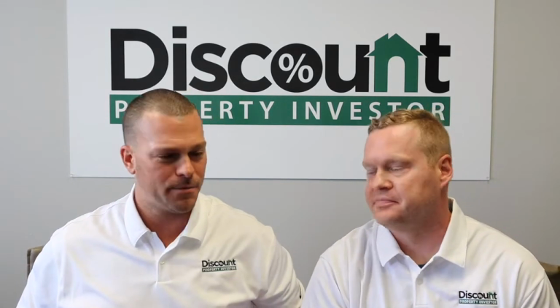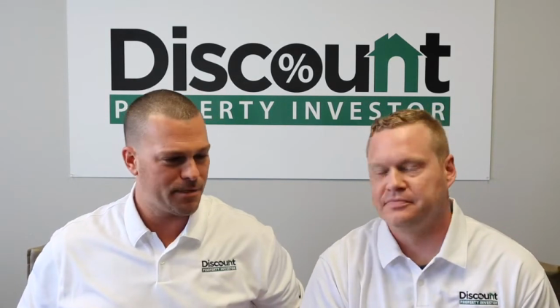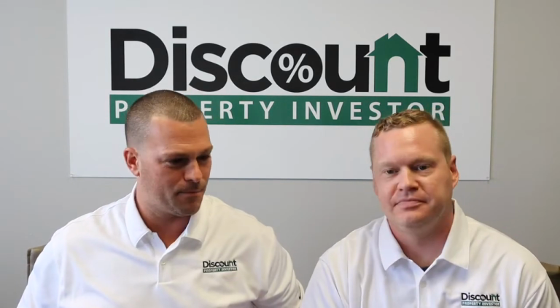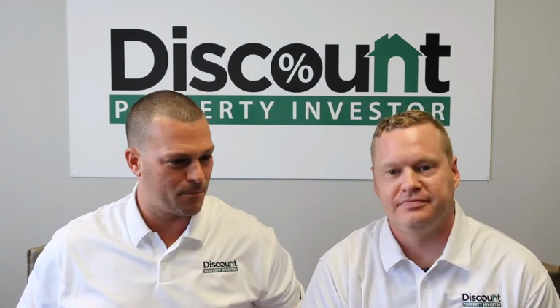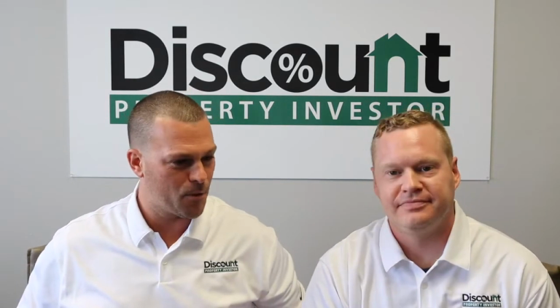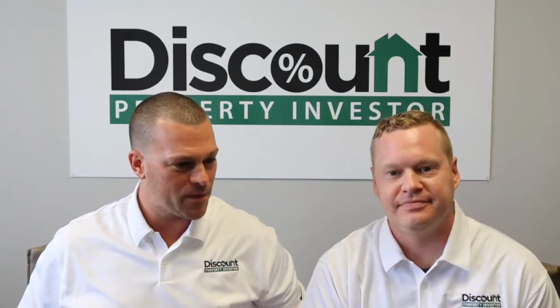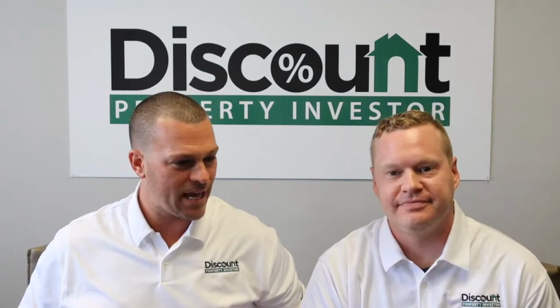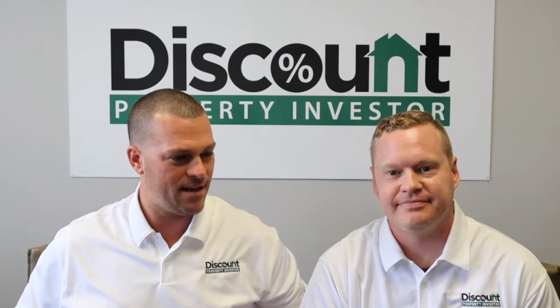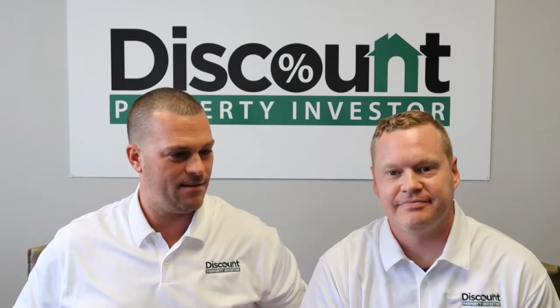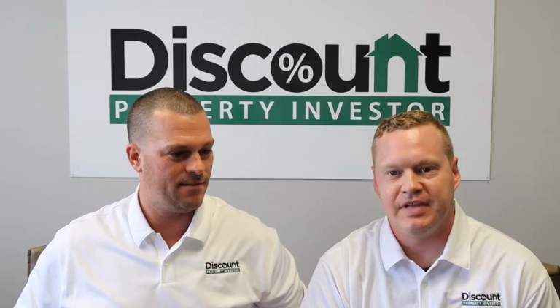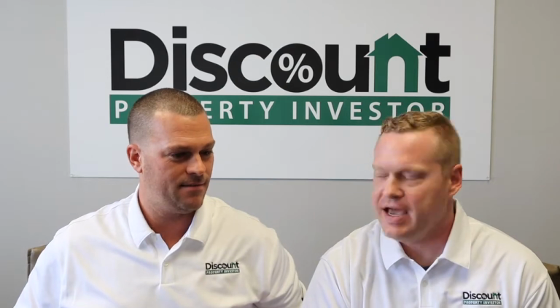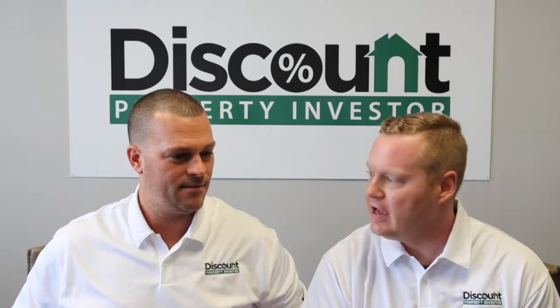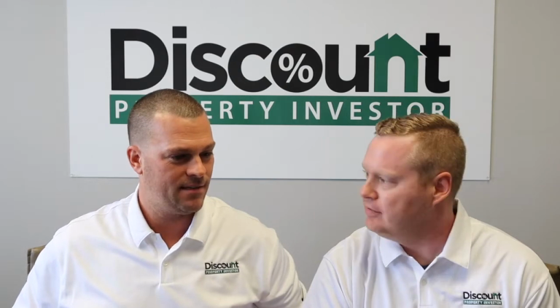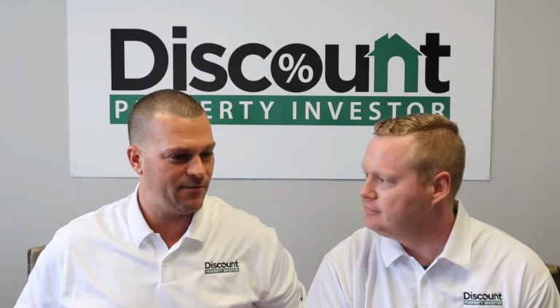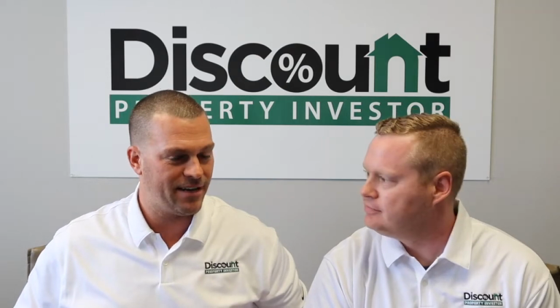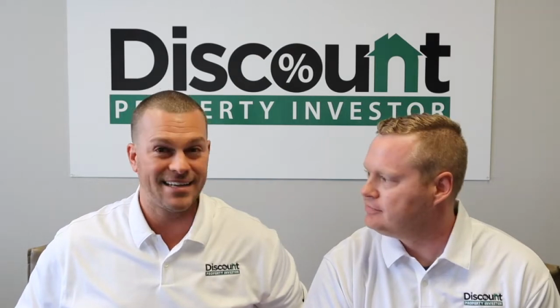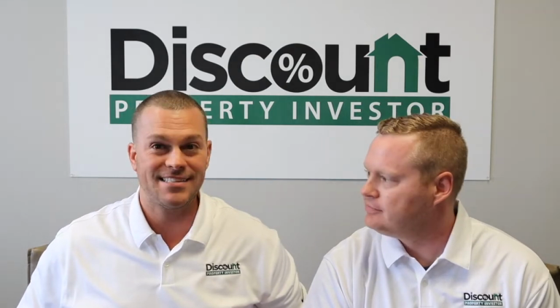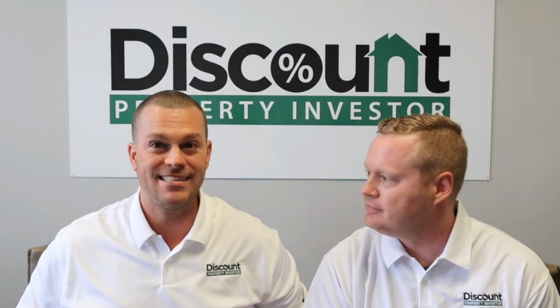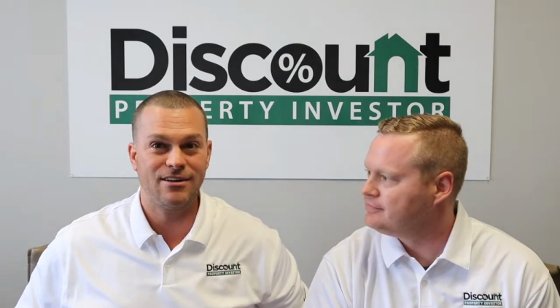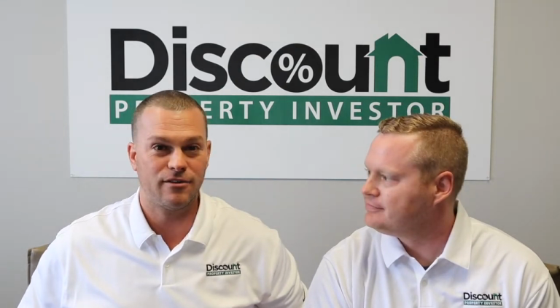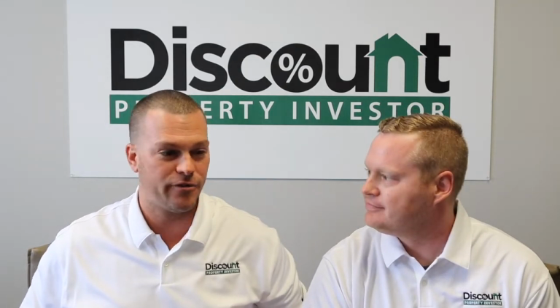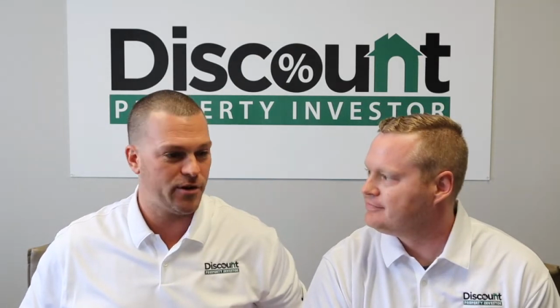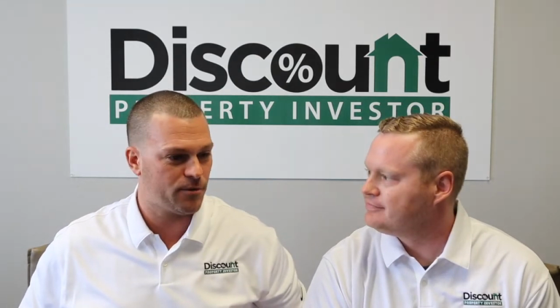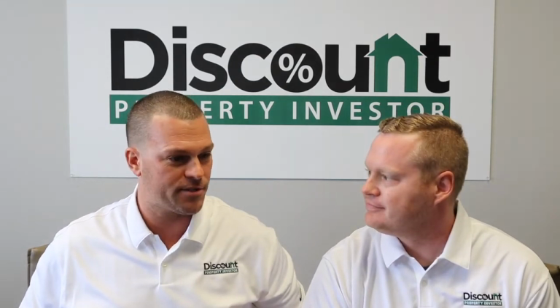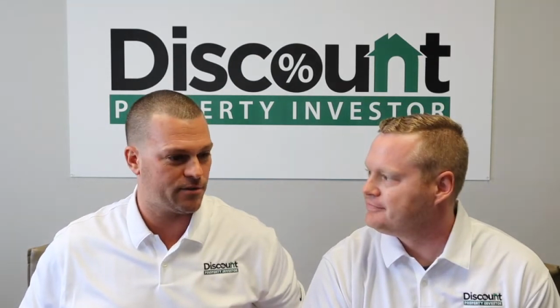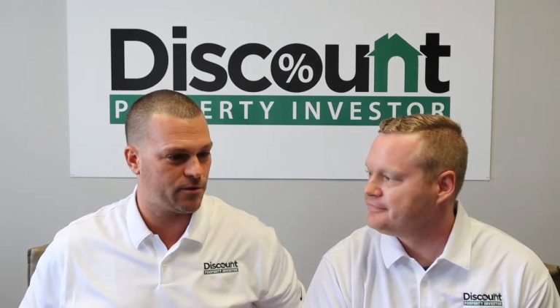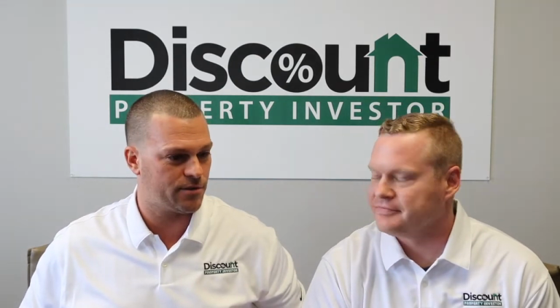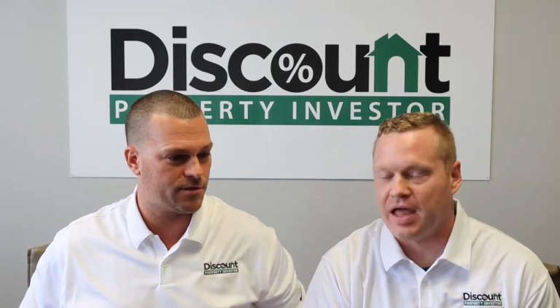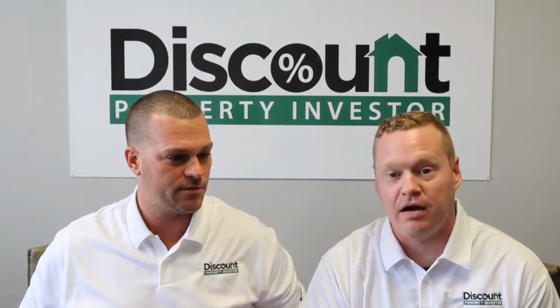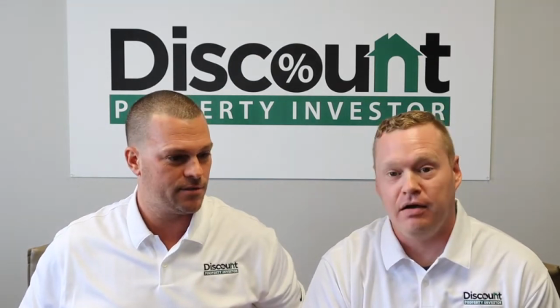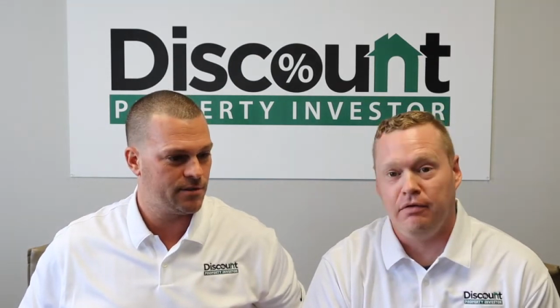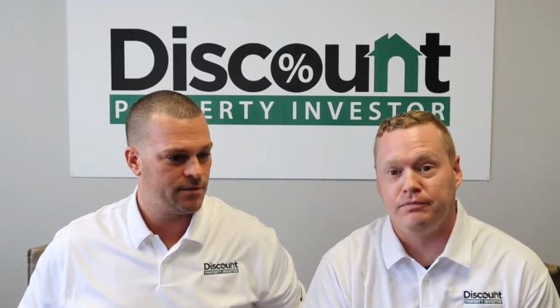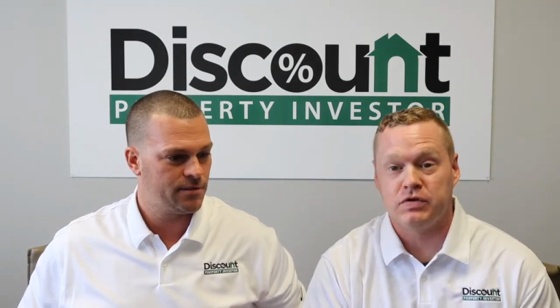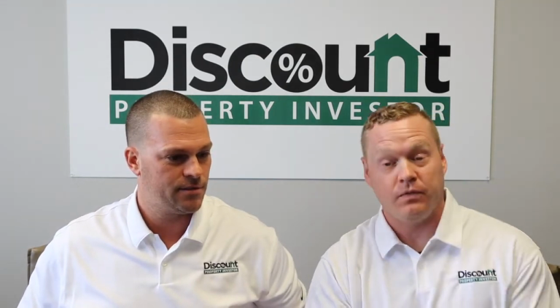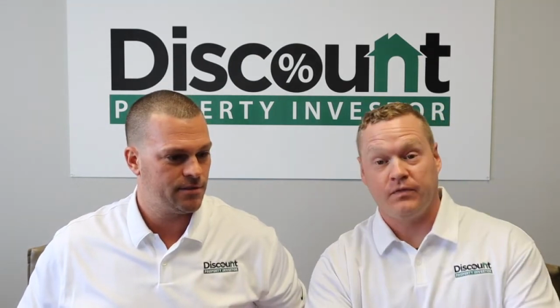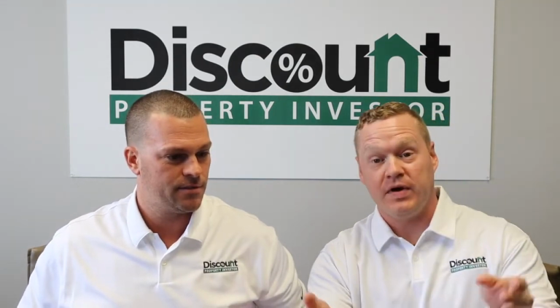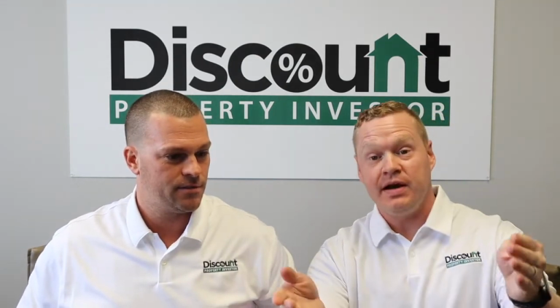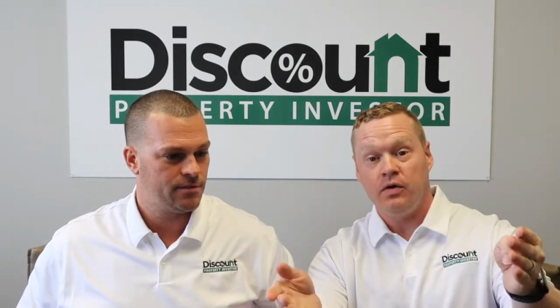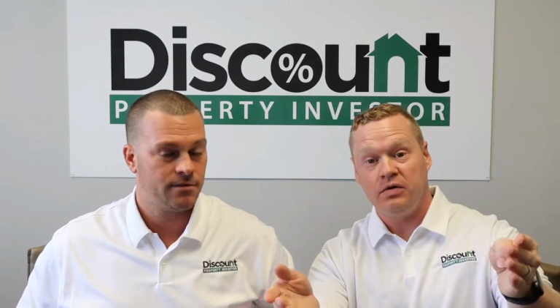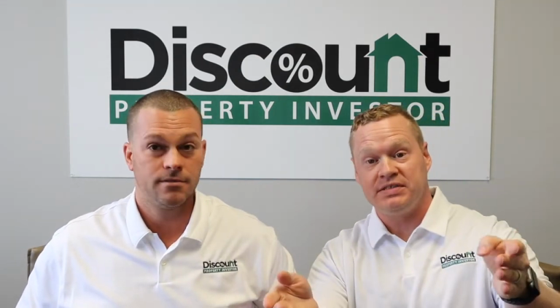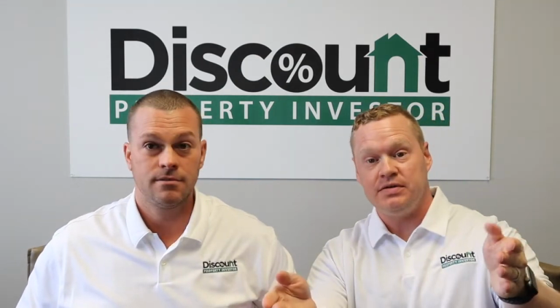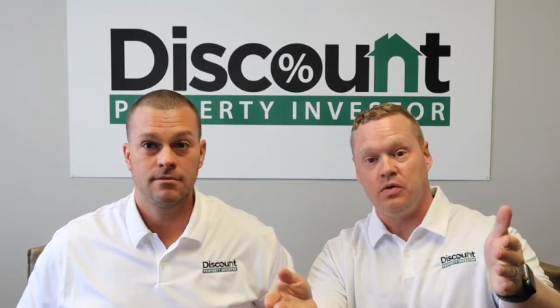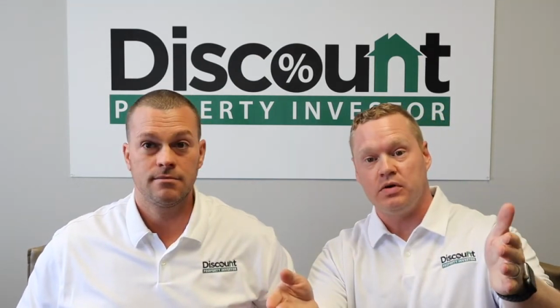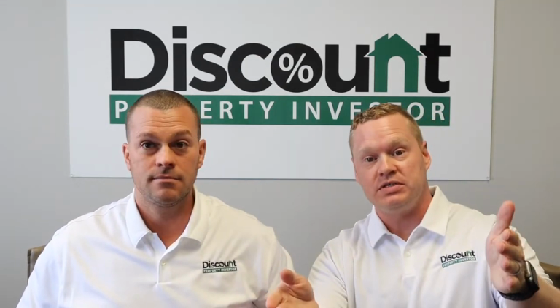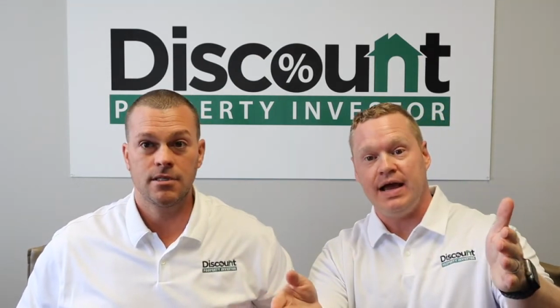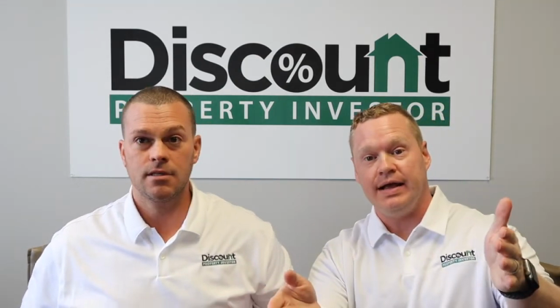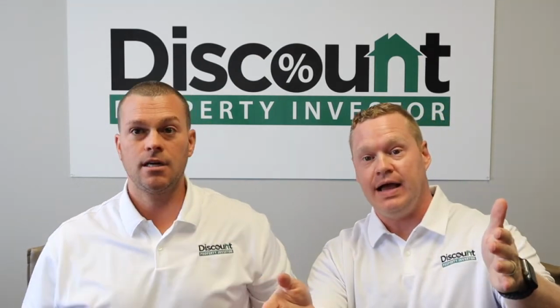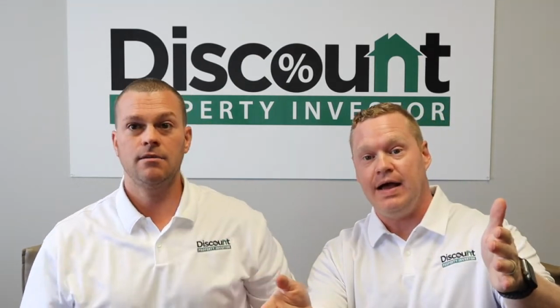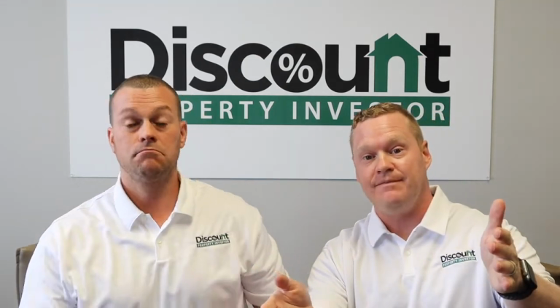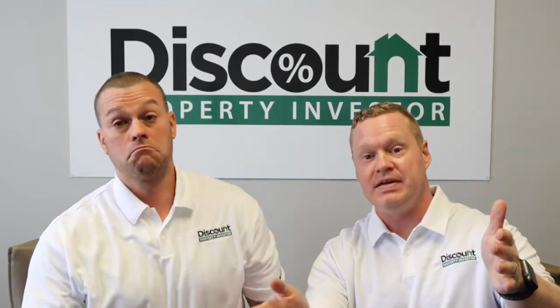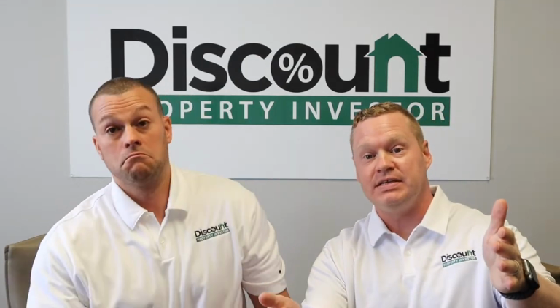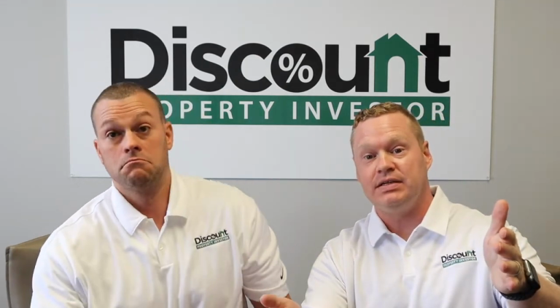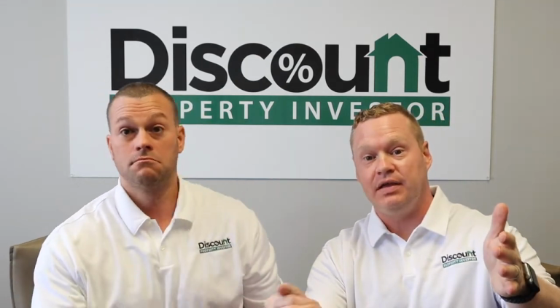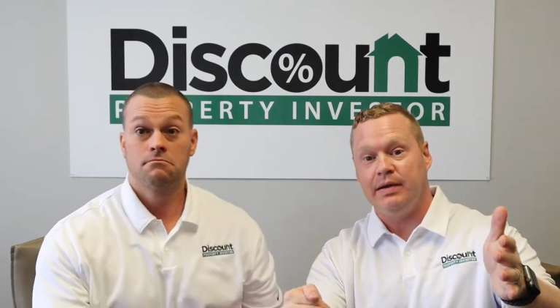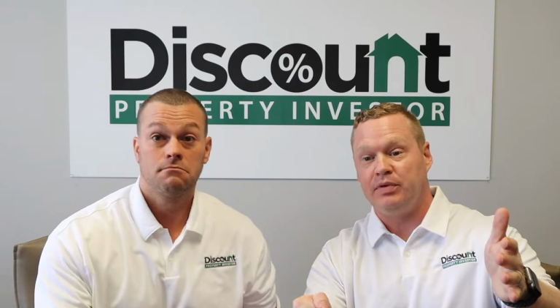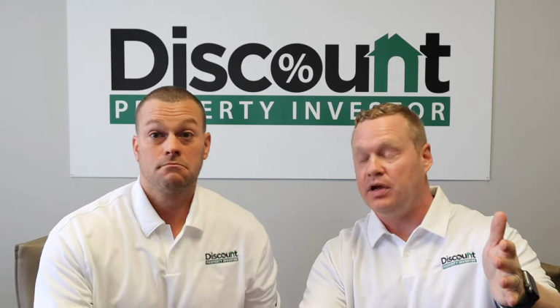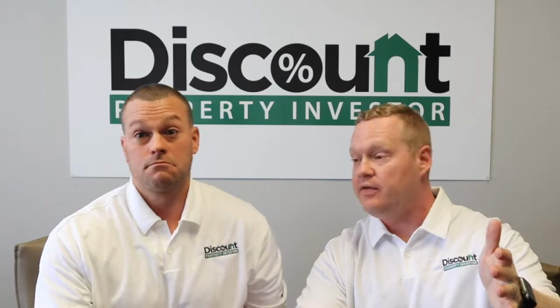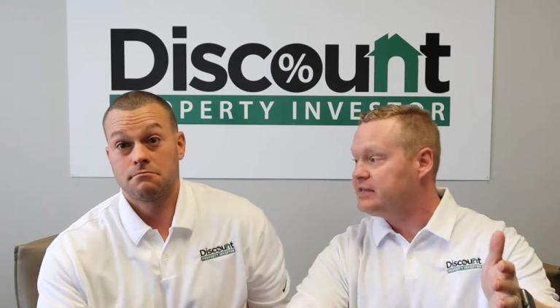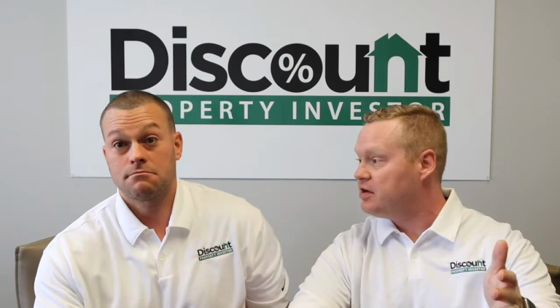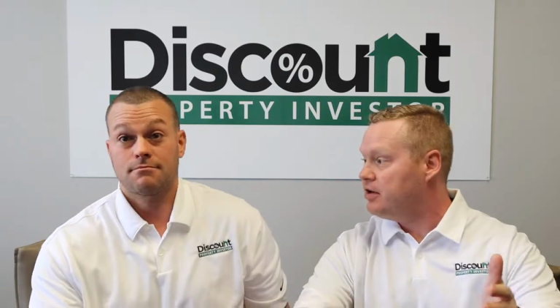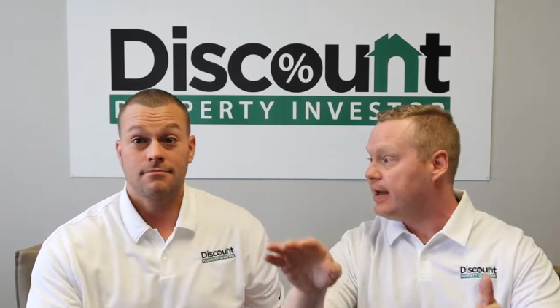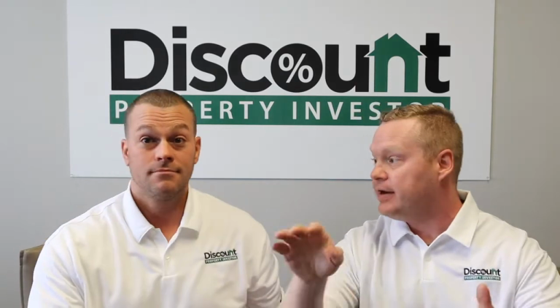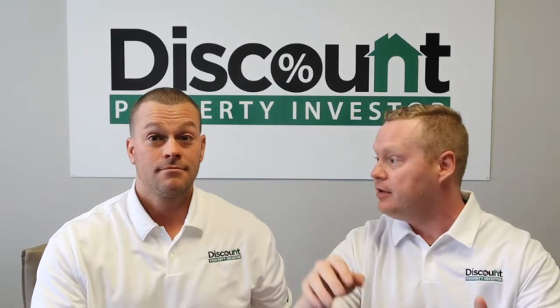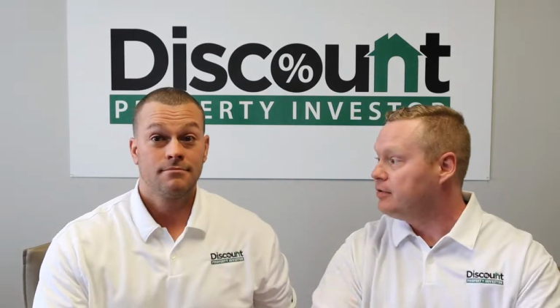Somebody wrote that? Have they not seen our free wholesale course? So freewholesalecourse.com — visit the link below. That's all you got to do.